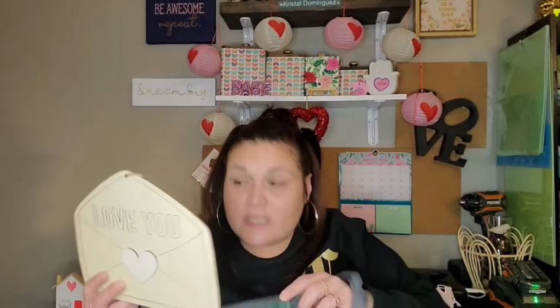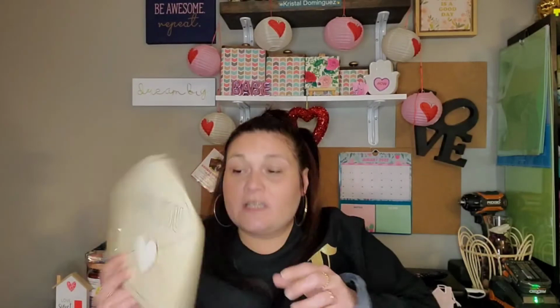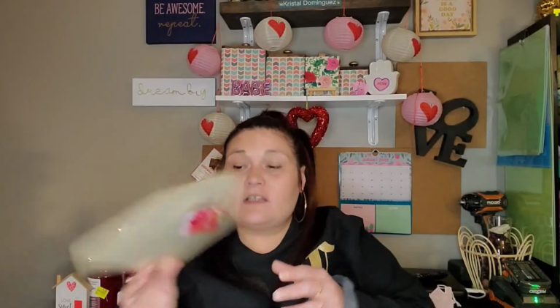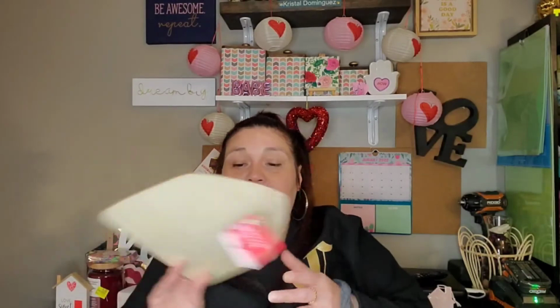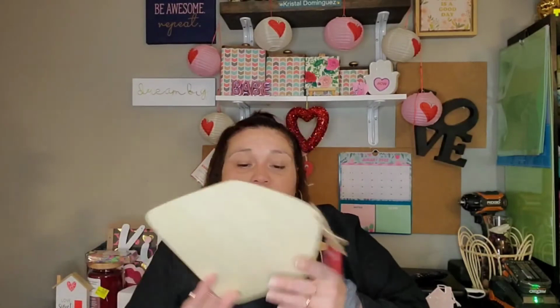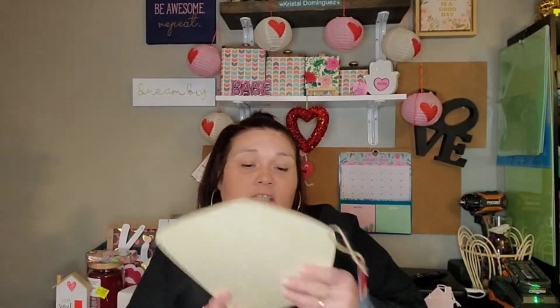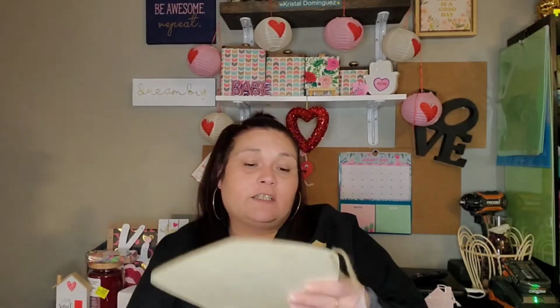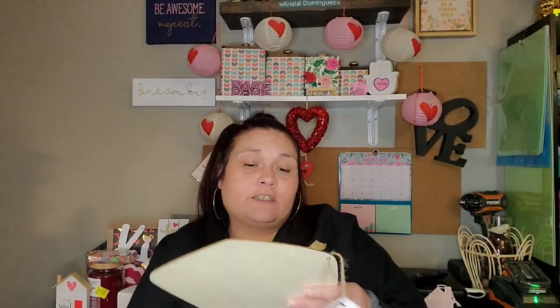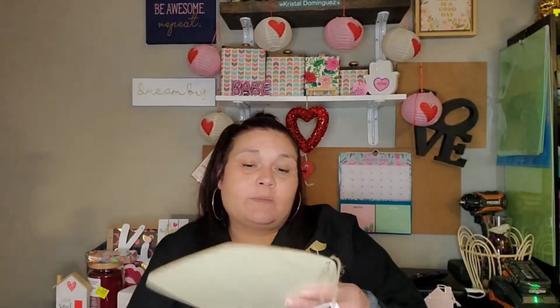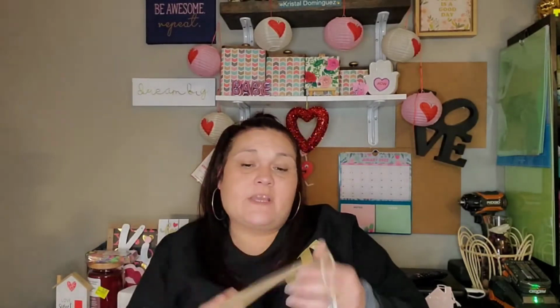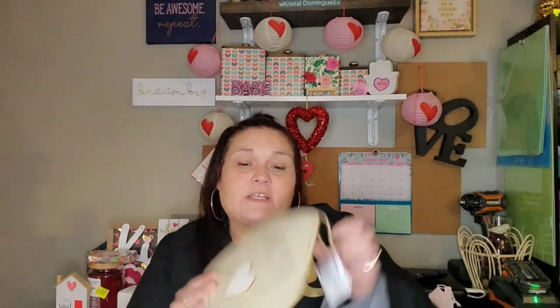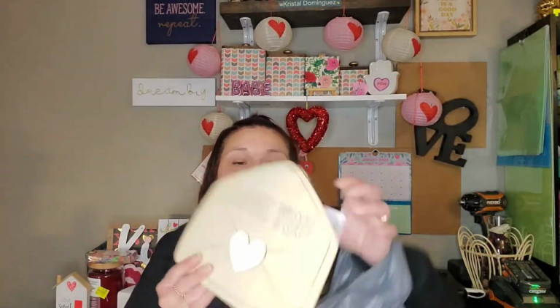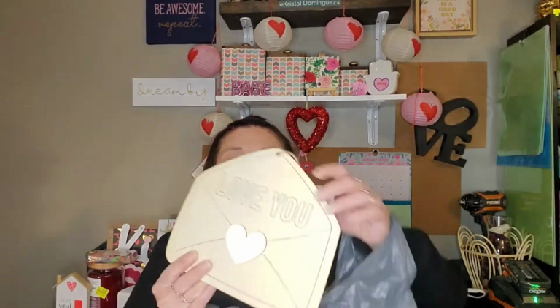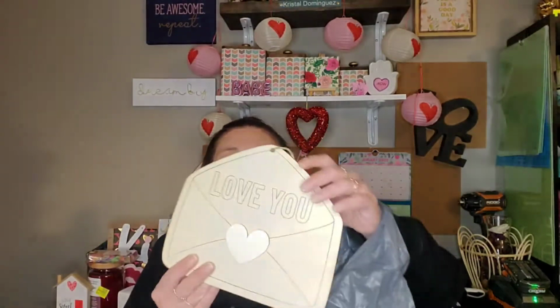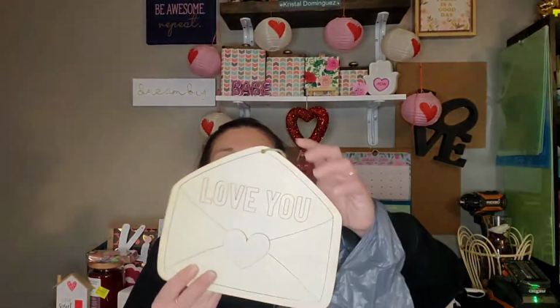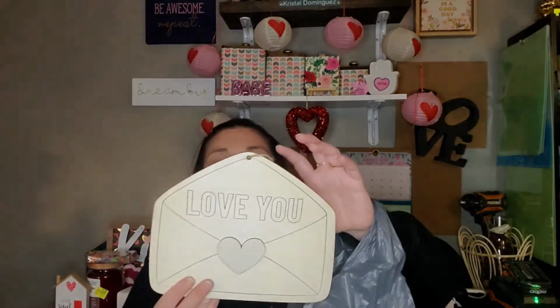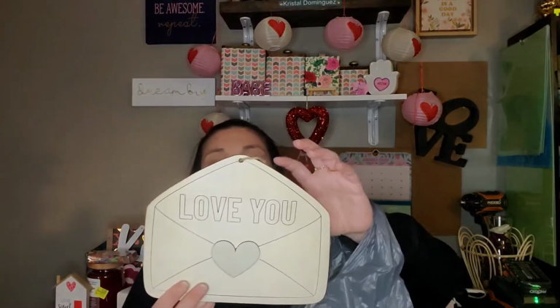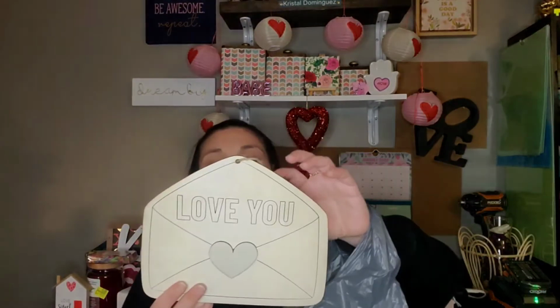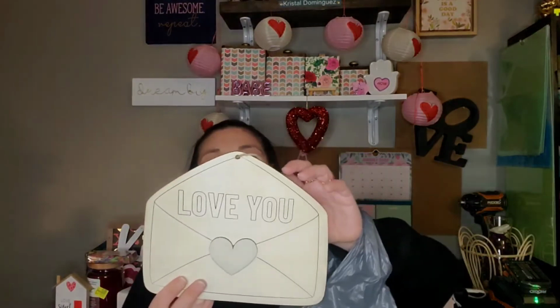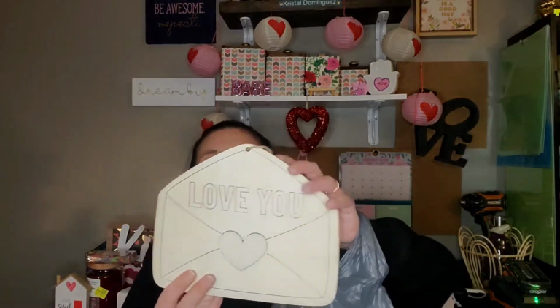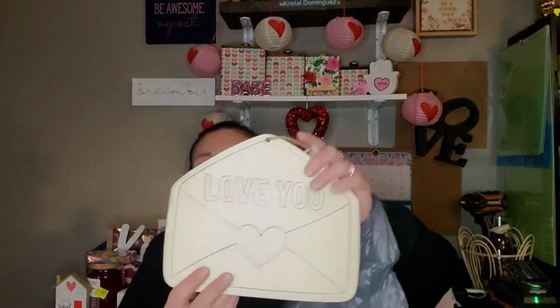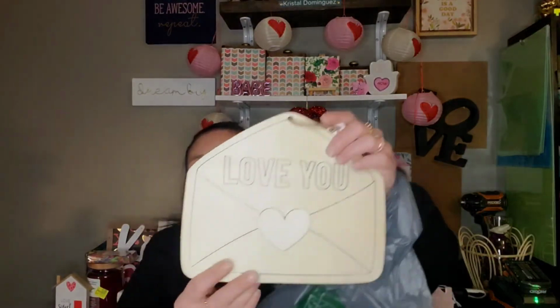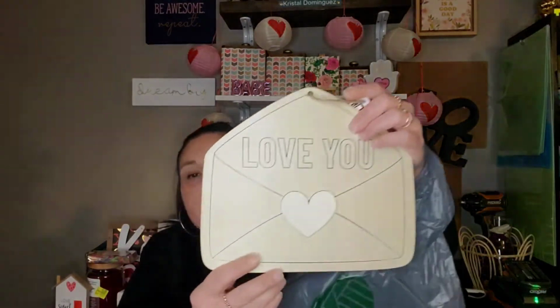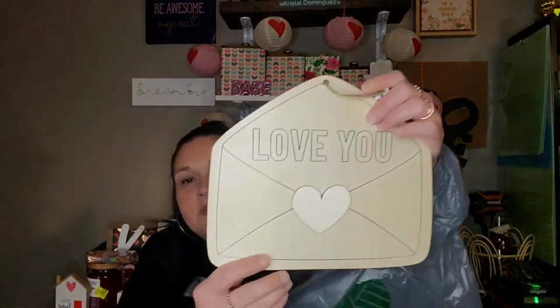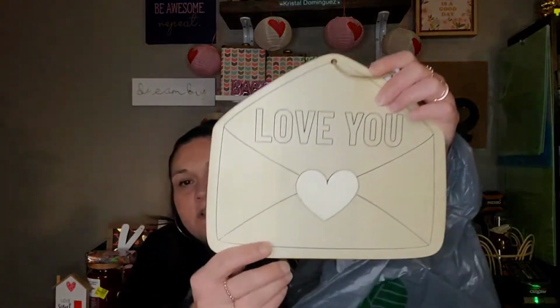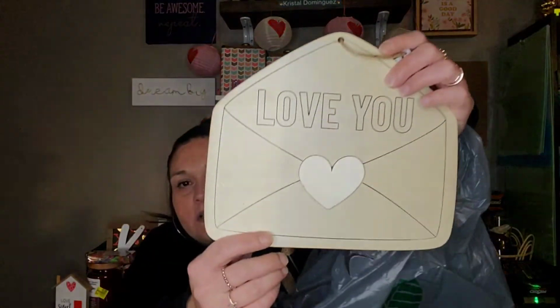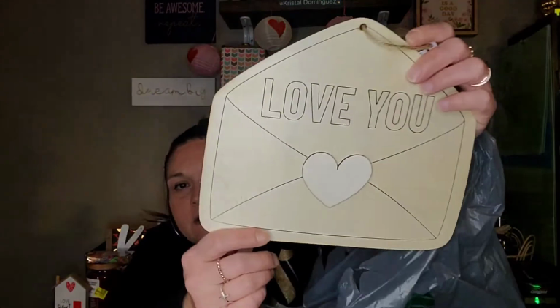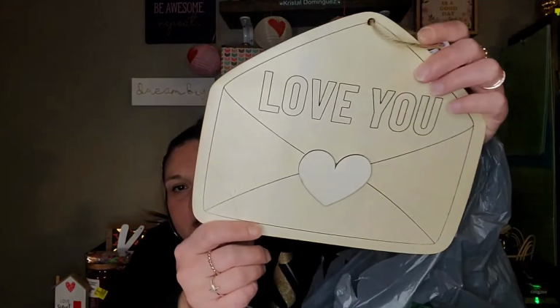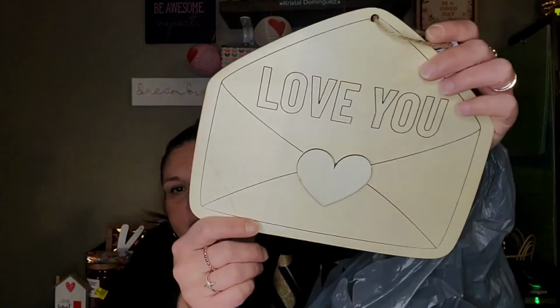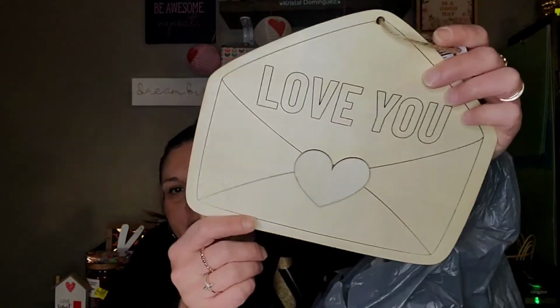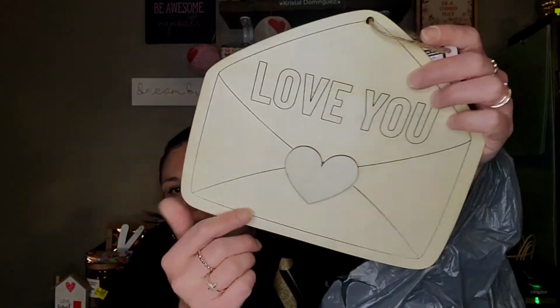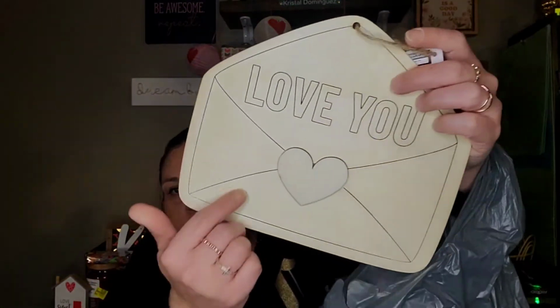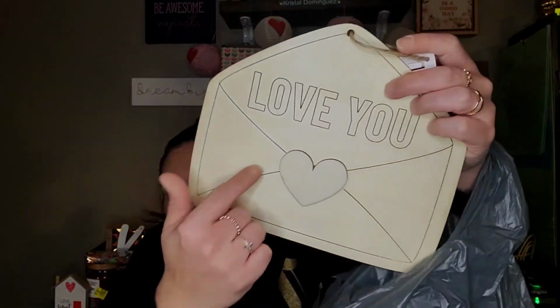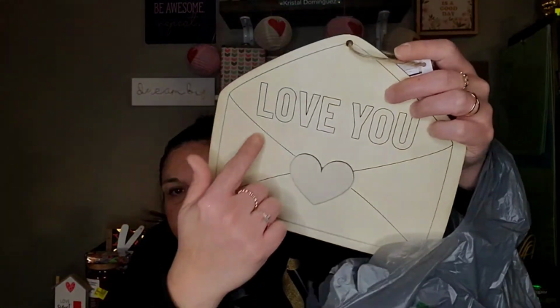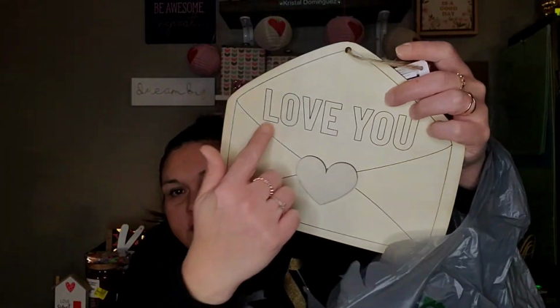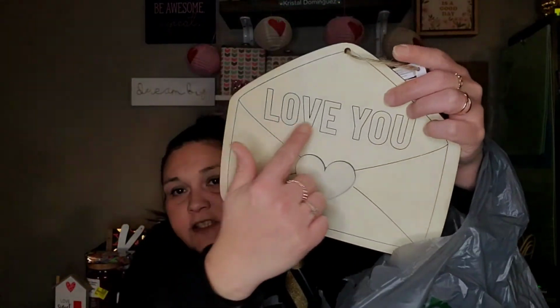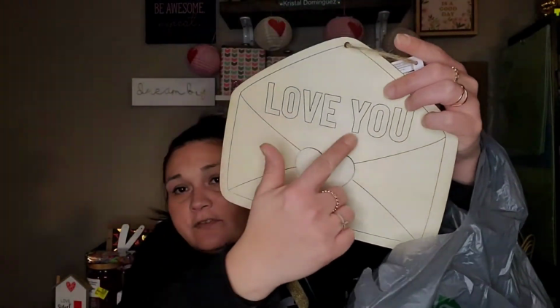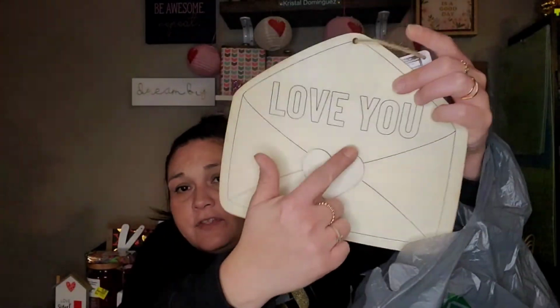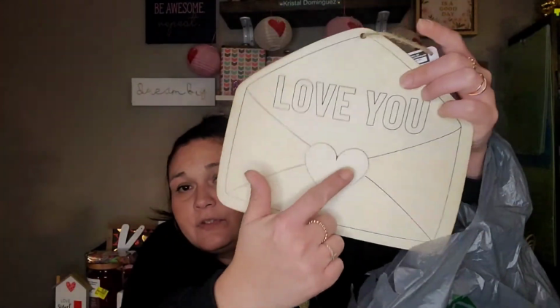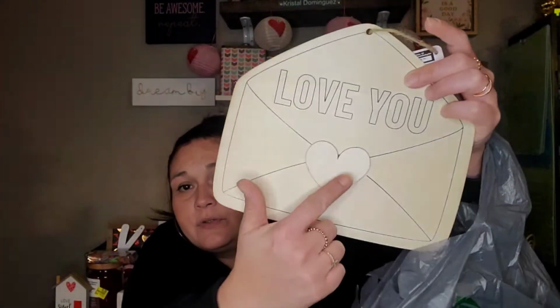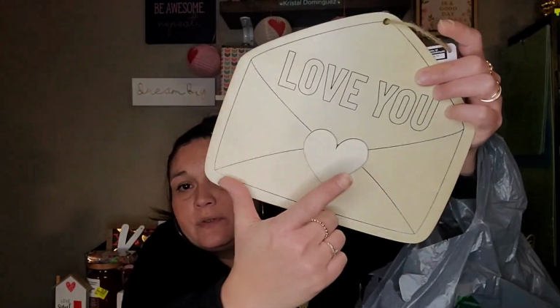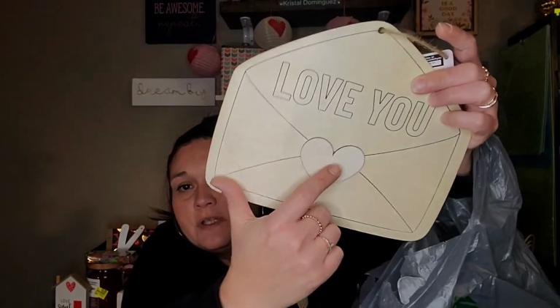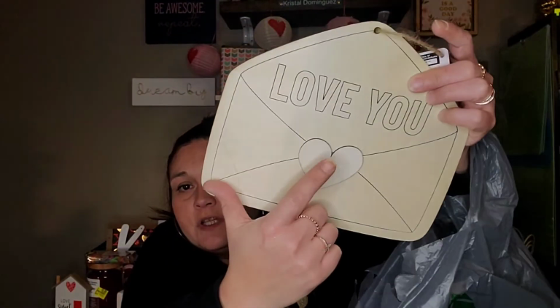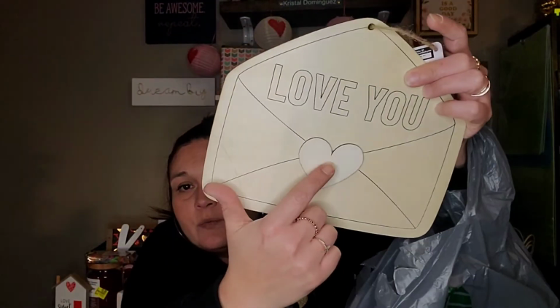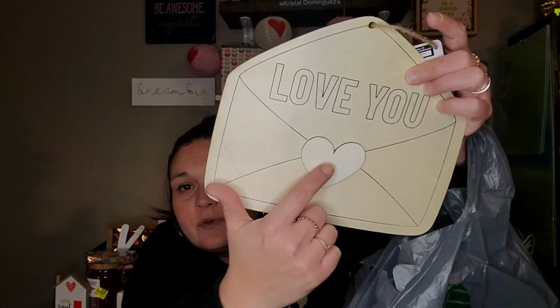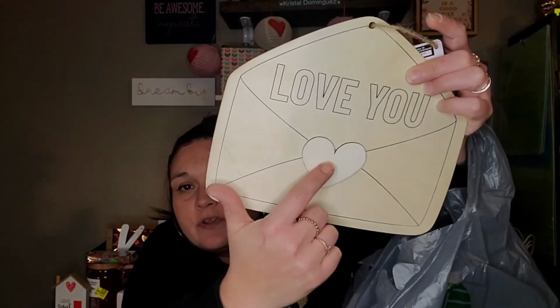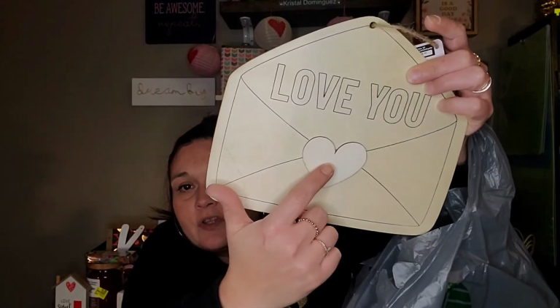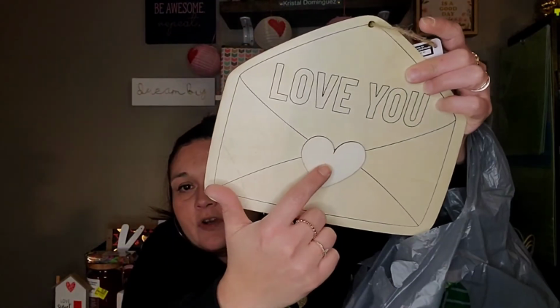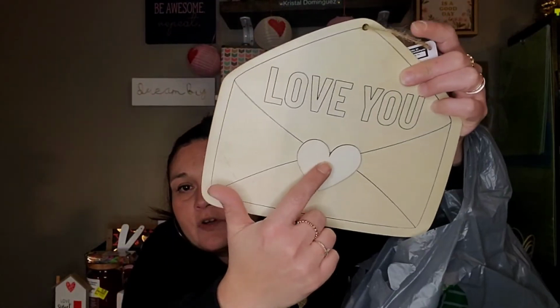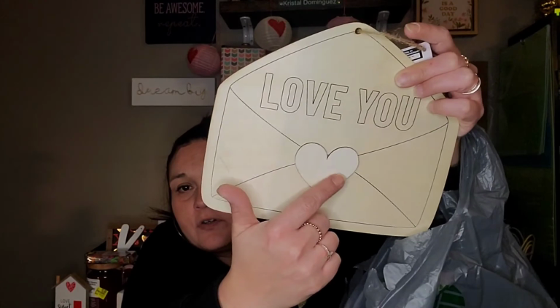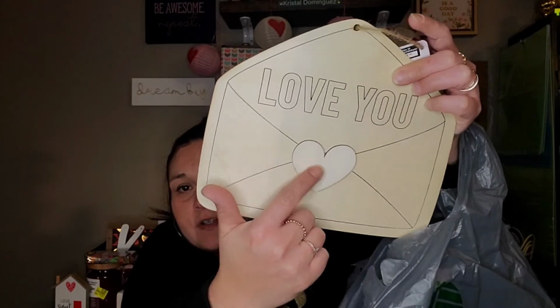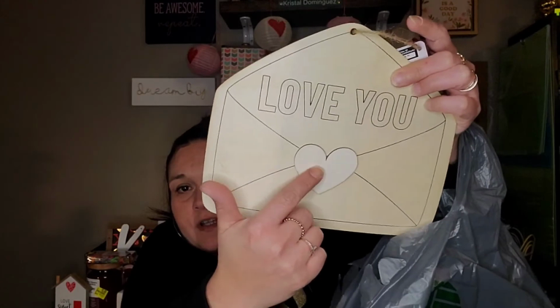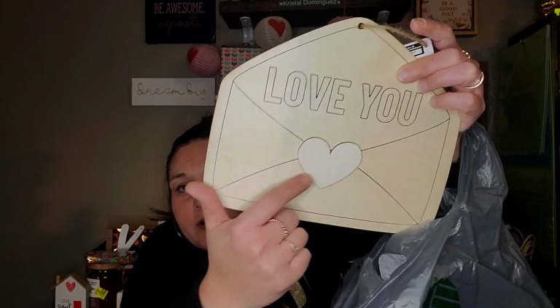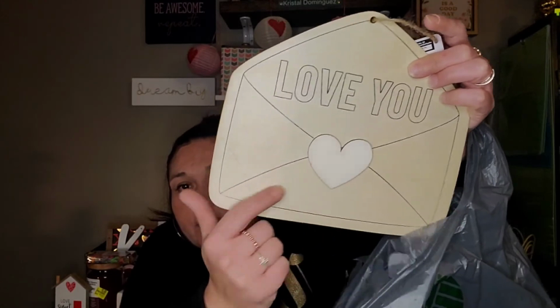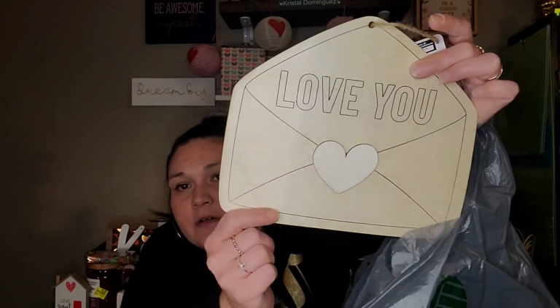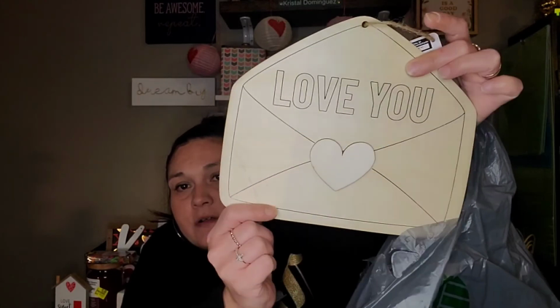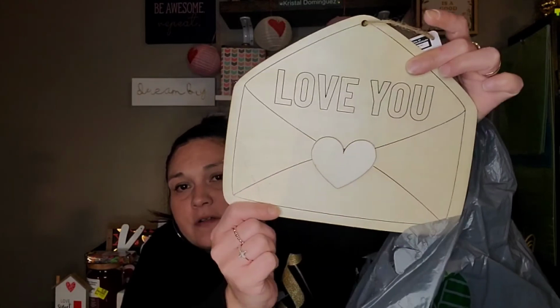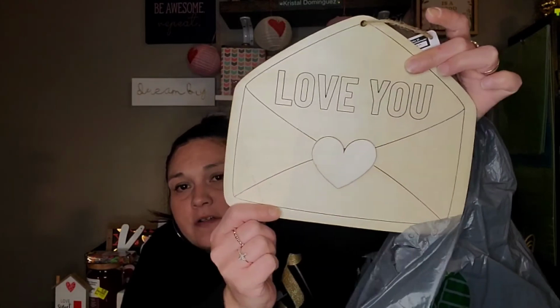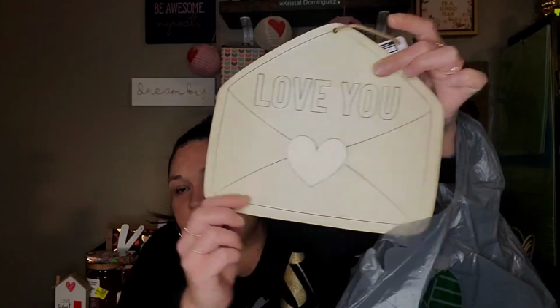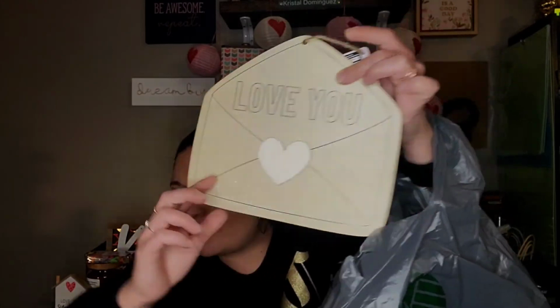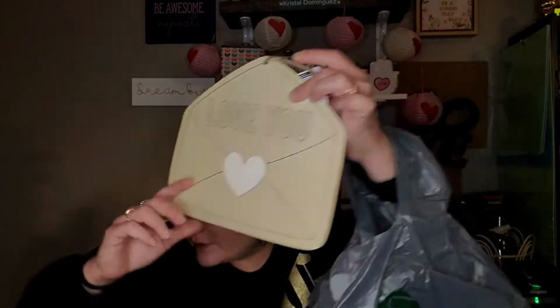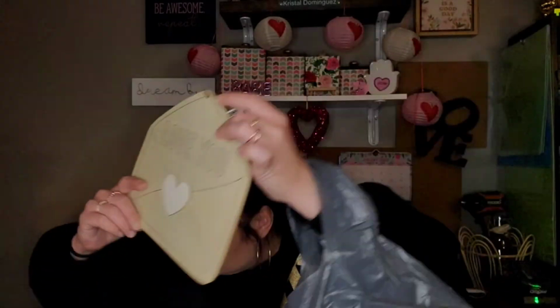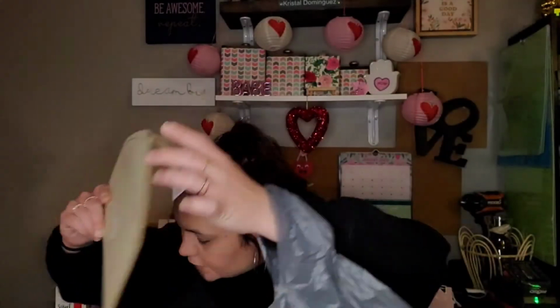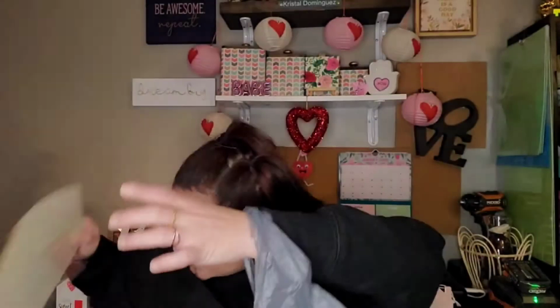The last thing in this bag is this little wood cutout — it's an envelope that says 'Love You' with a heart. I thought that was cute.